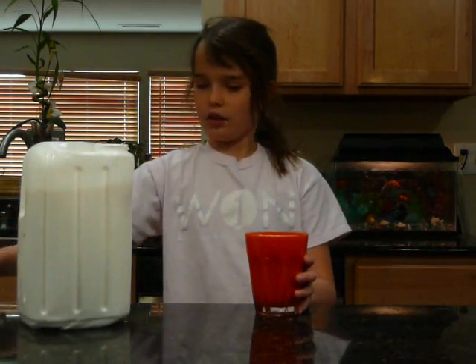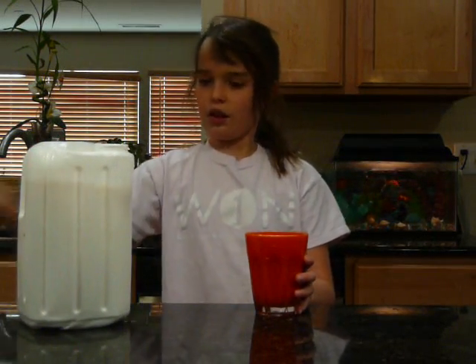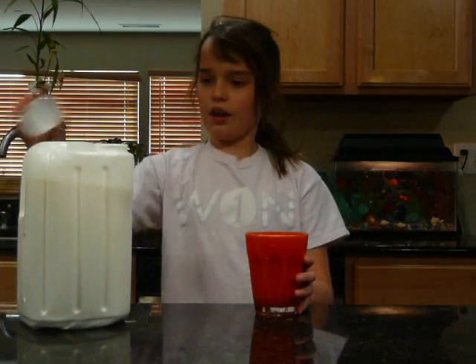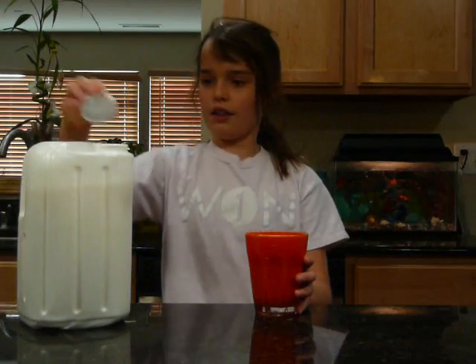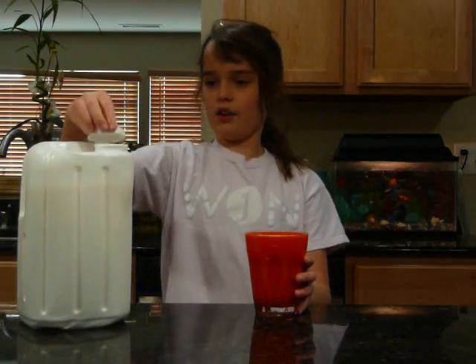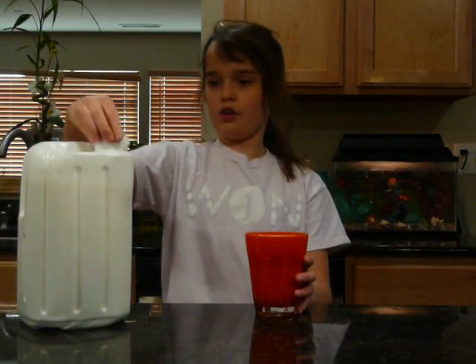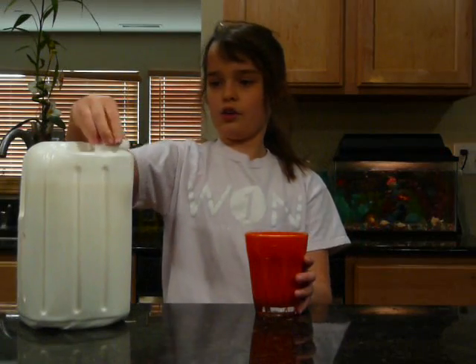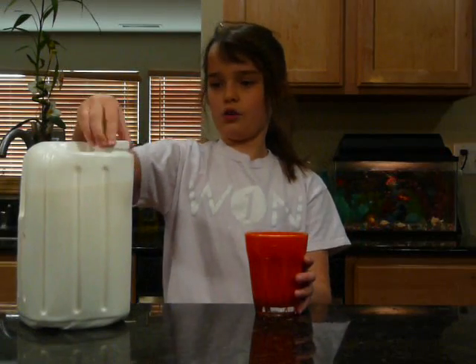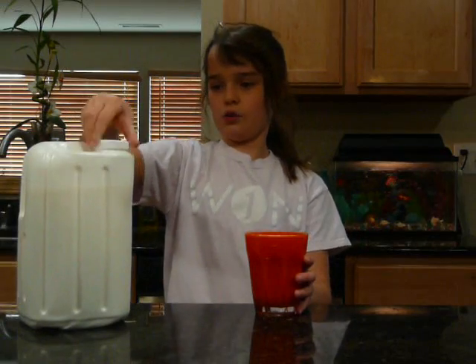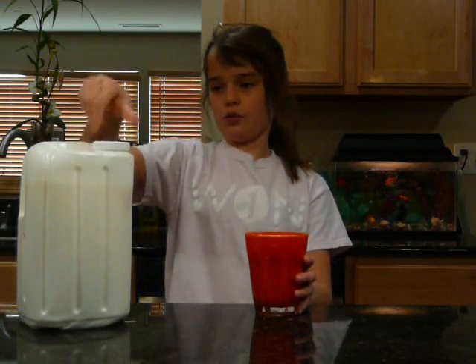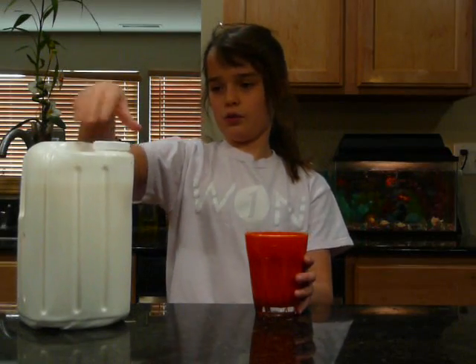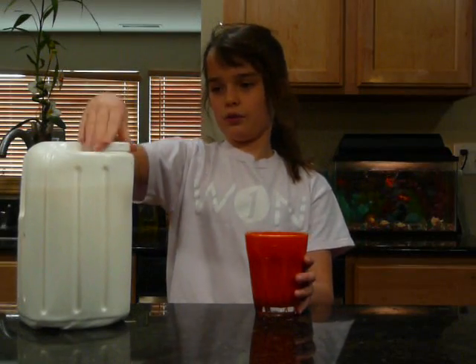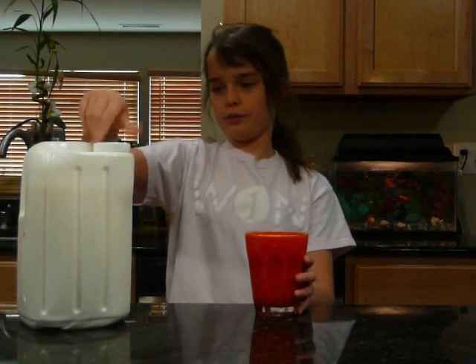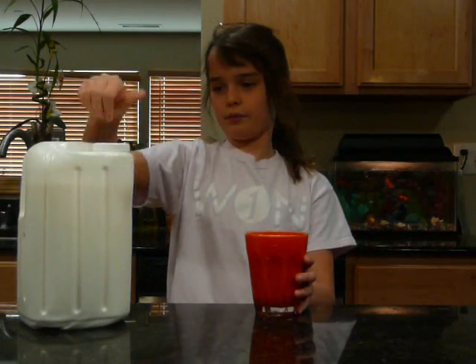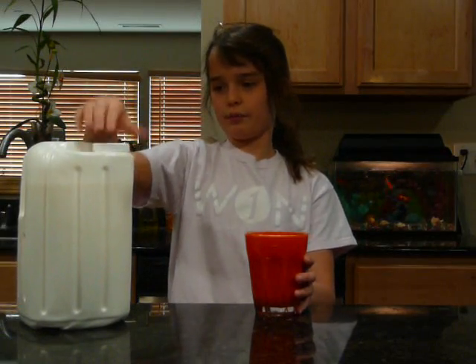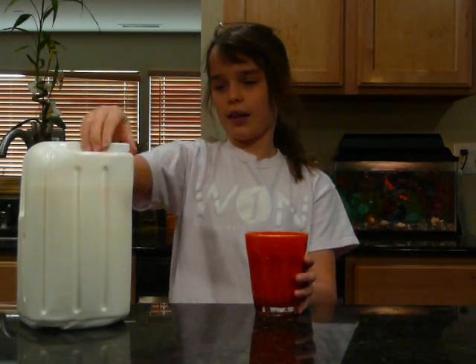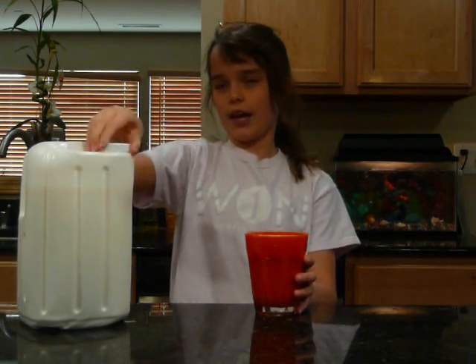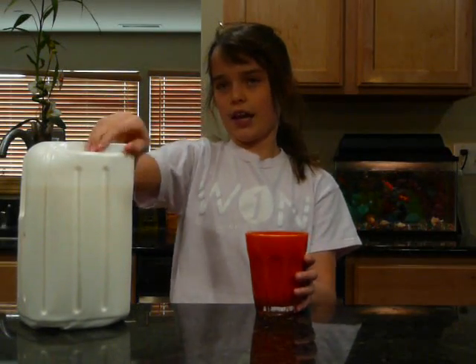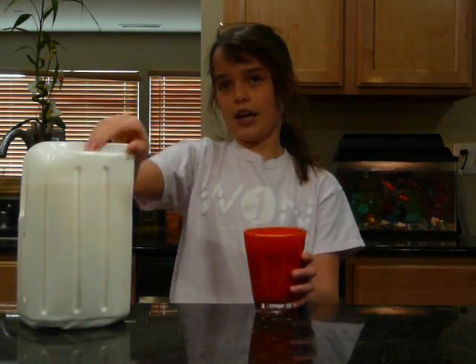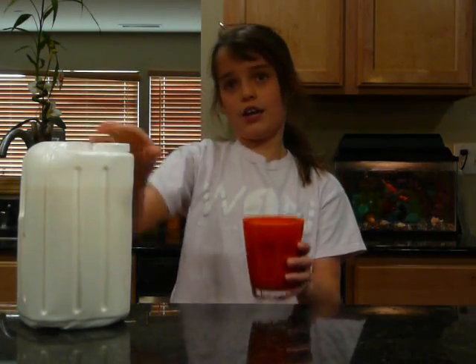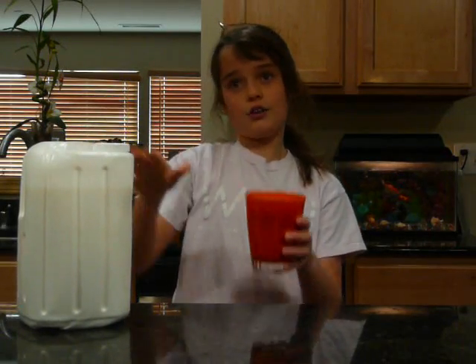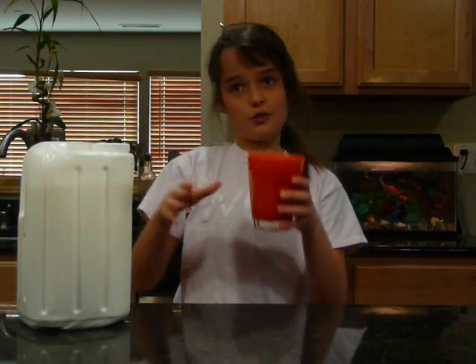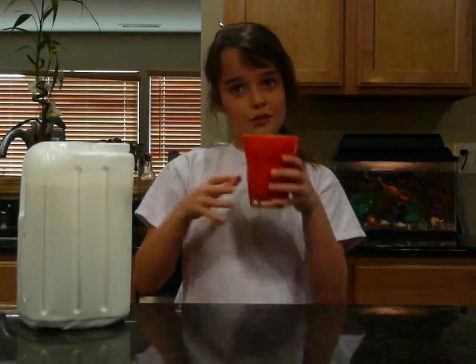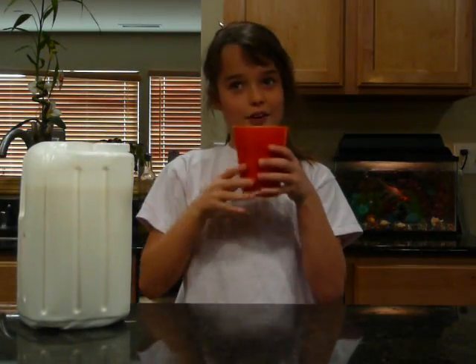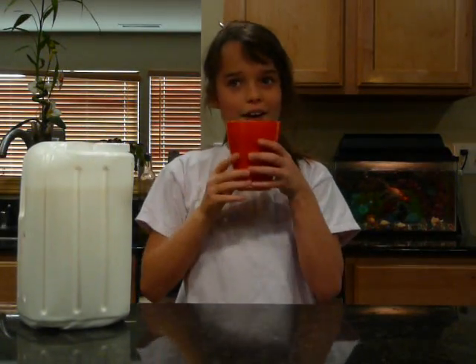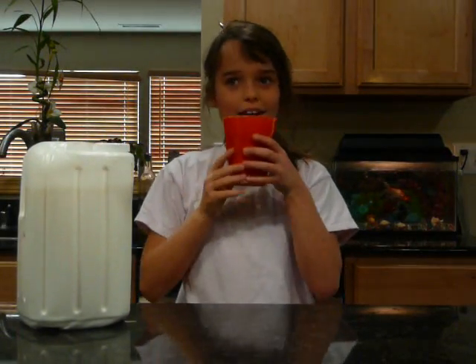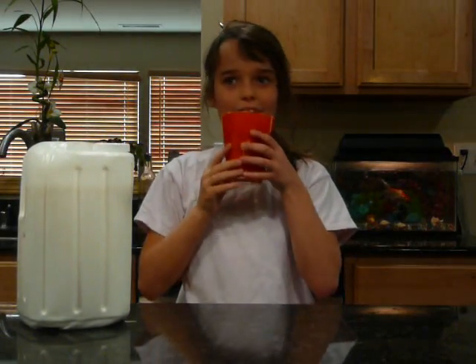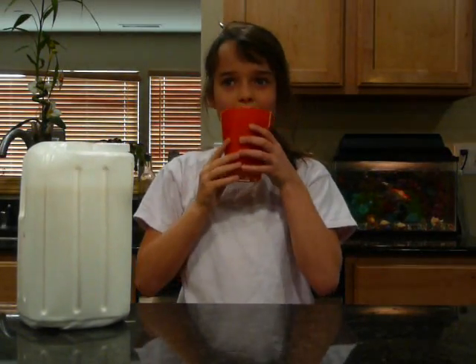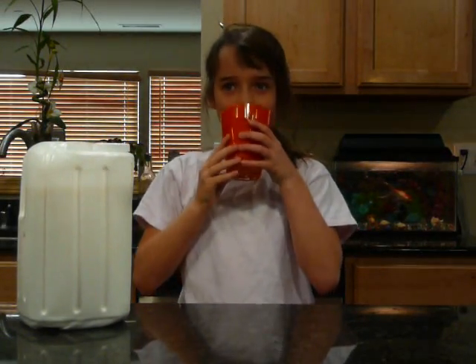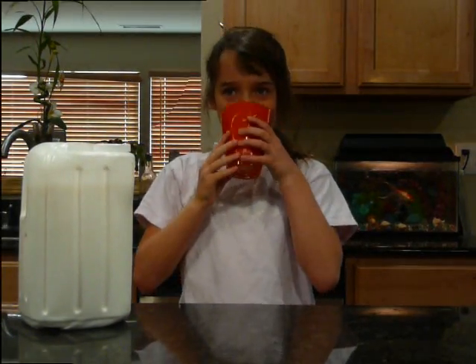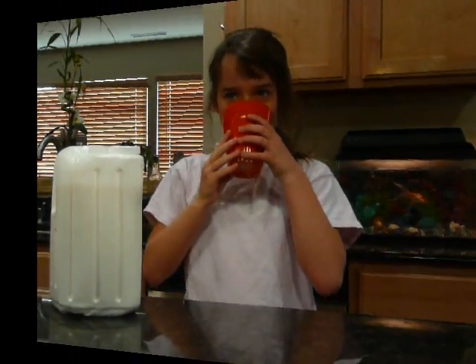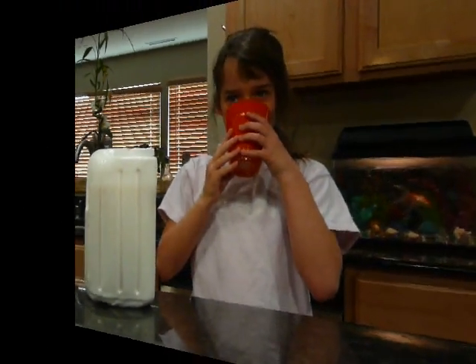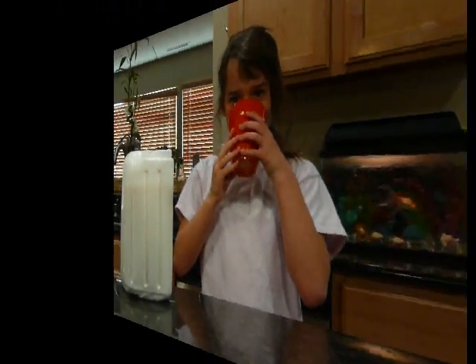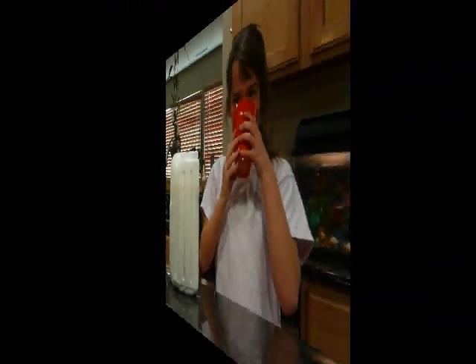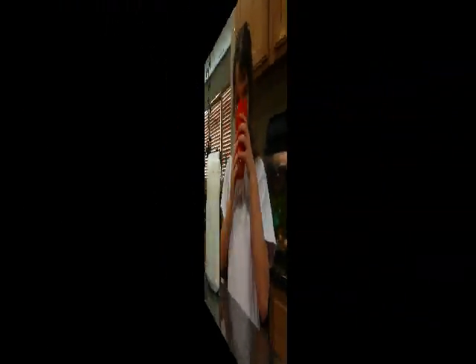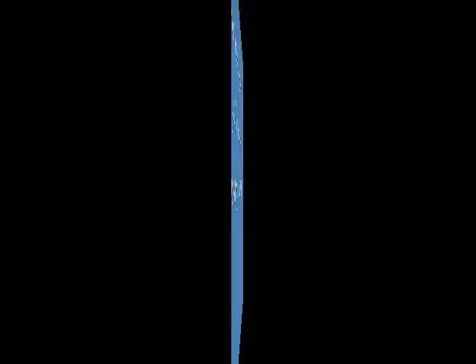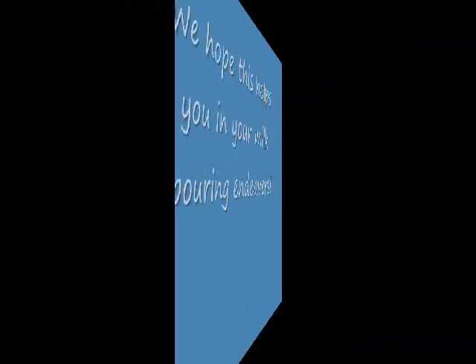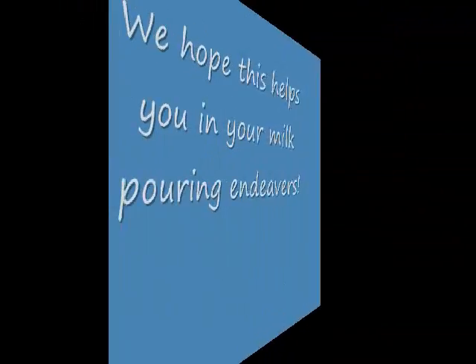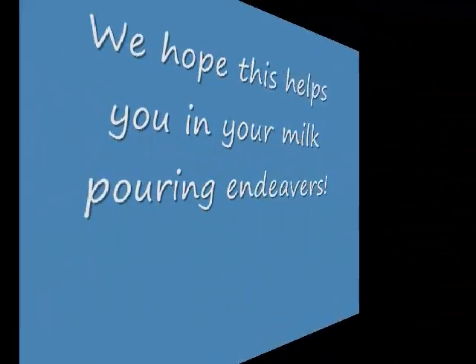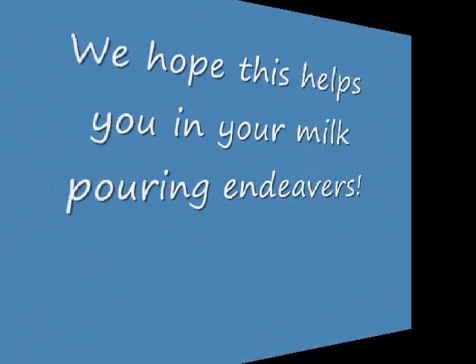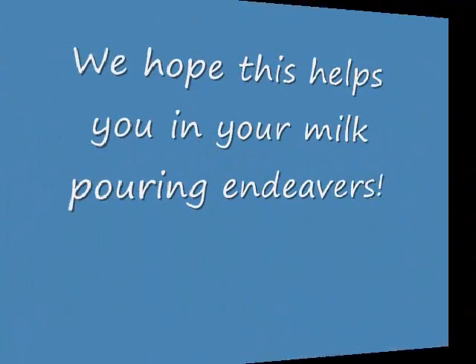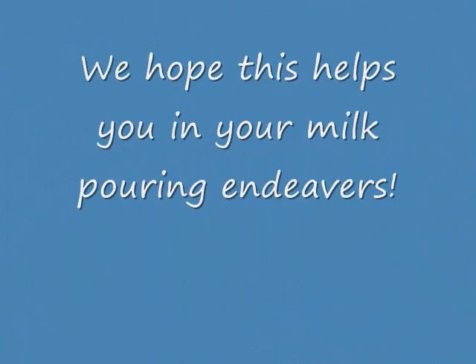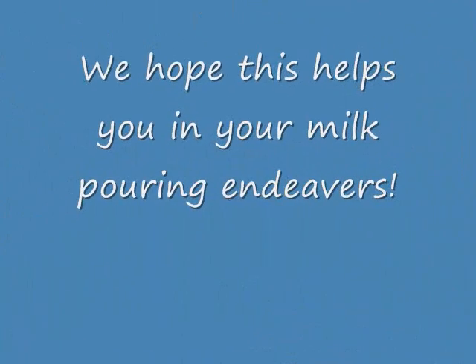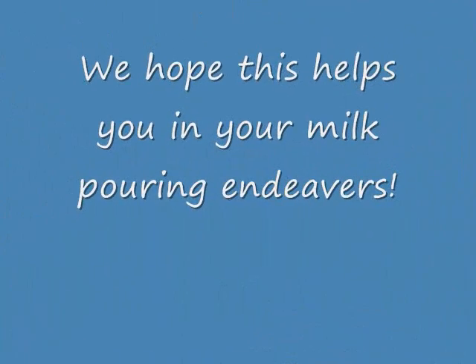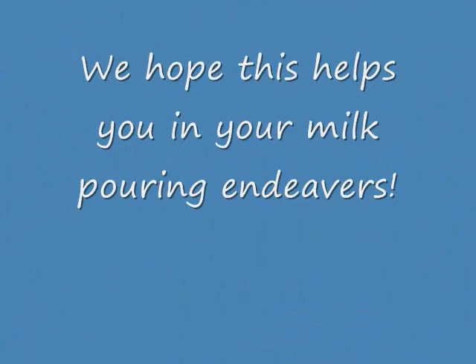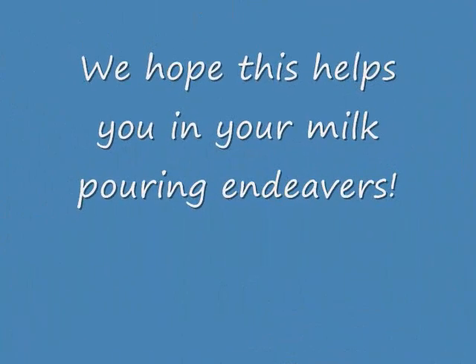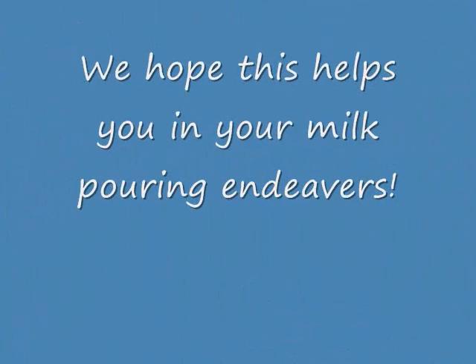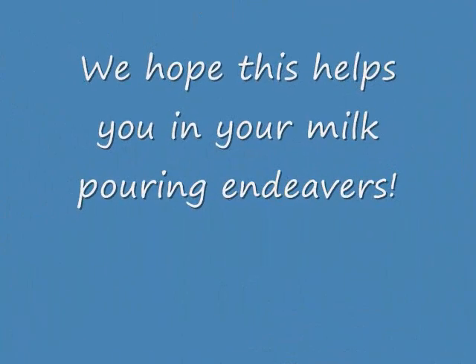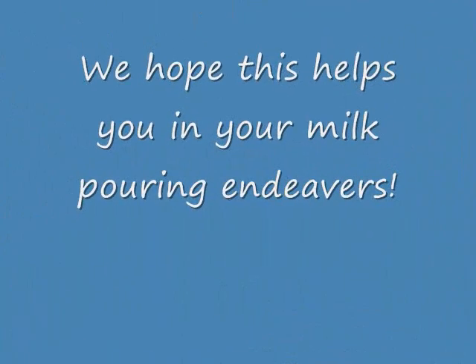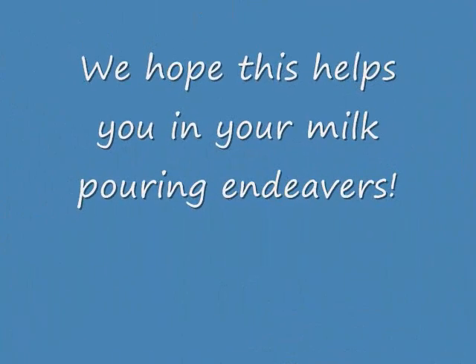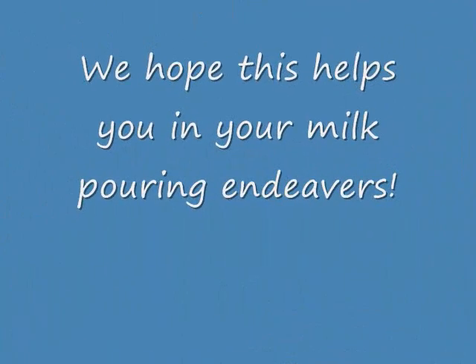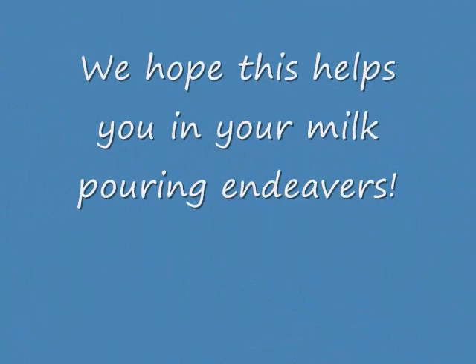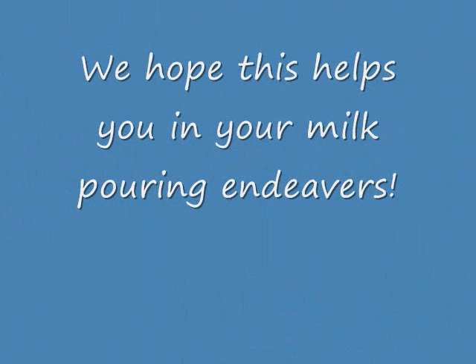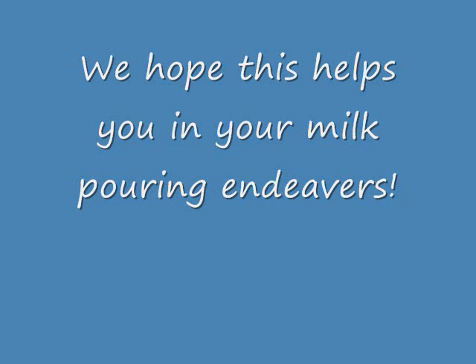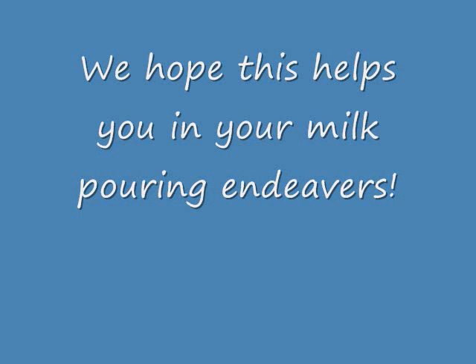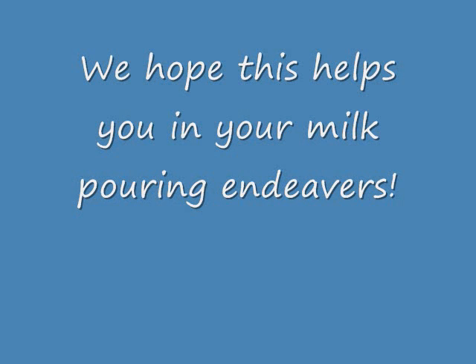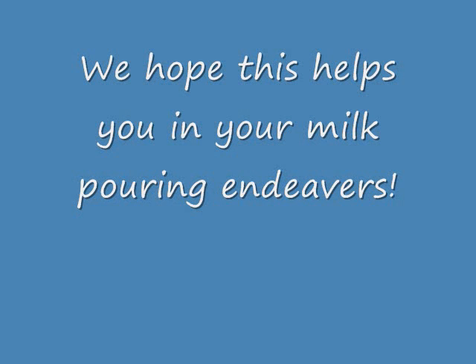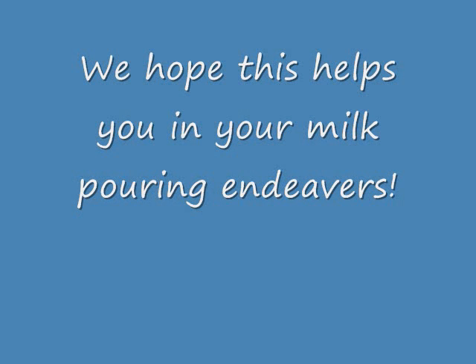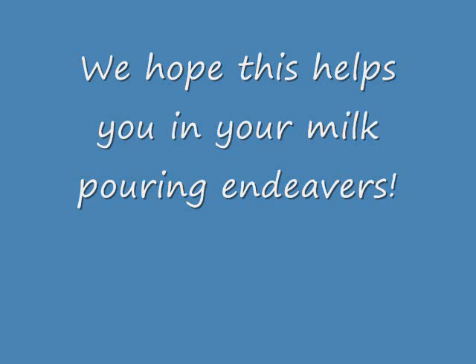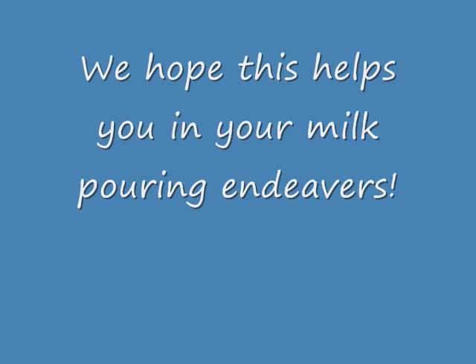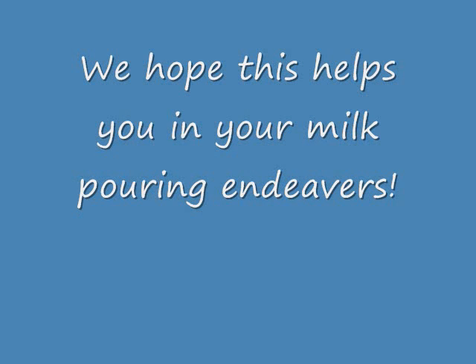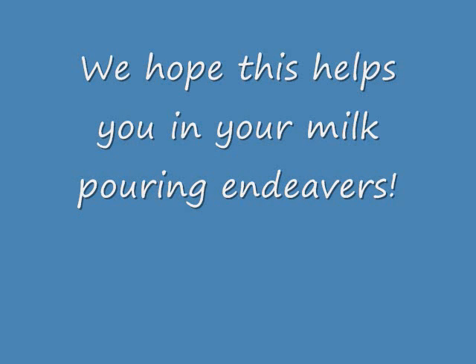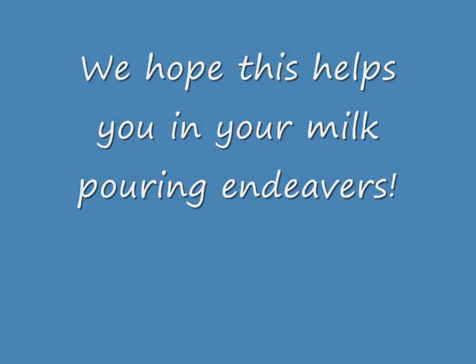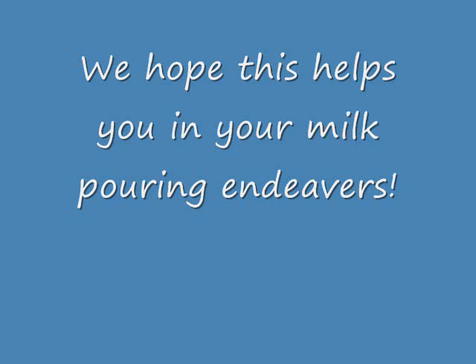And then you enjoy. We hope this helps you in your milk pouring endeavors.